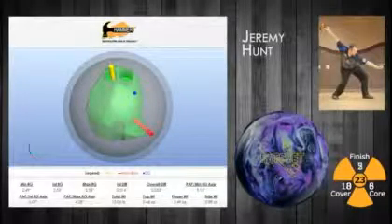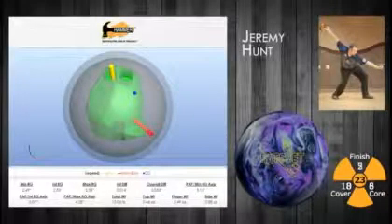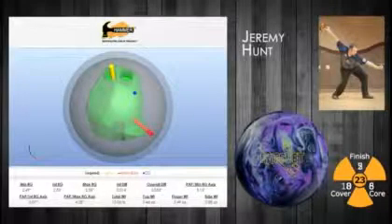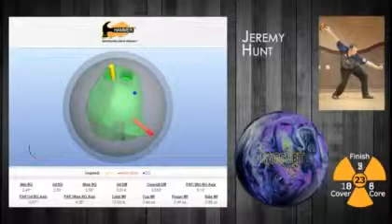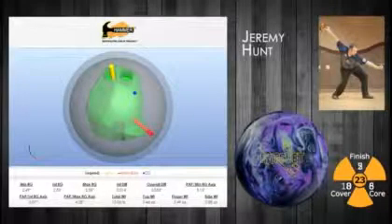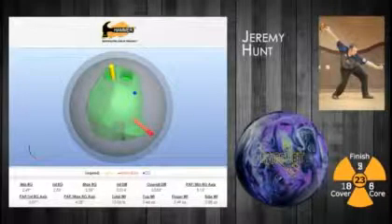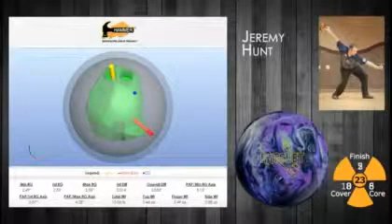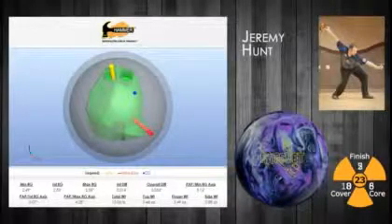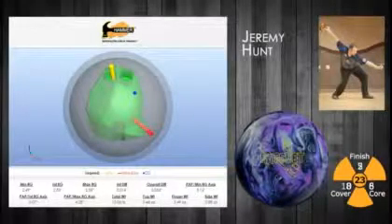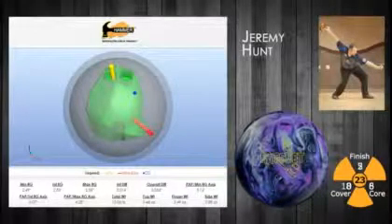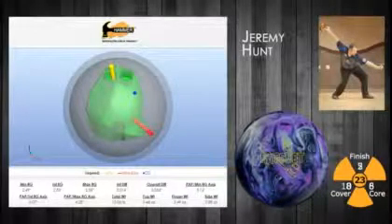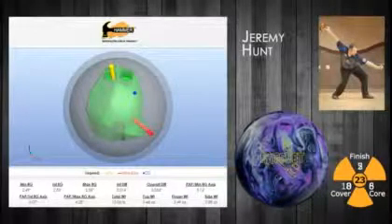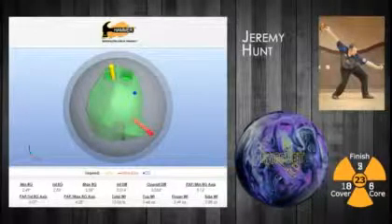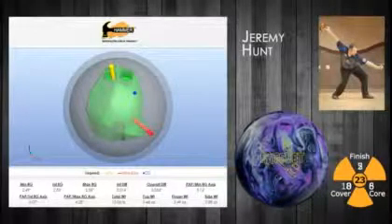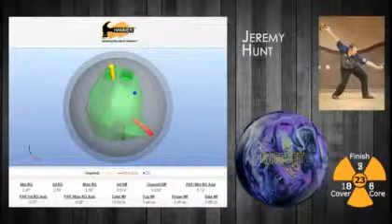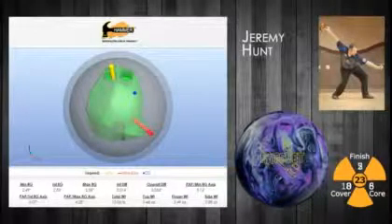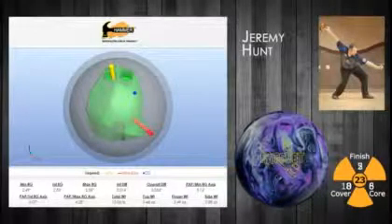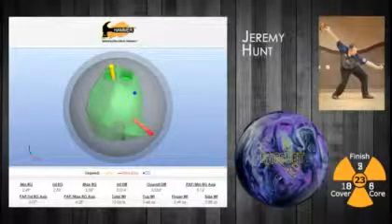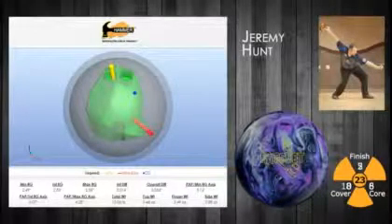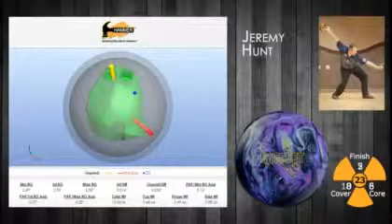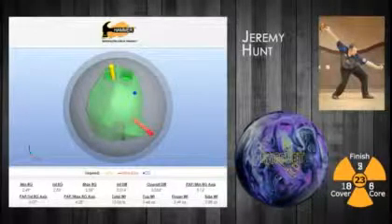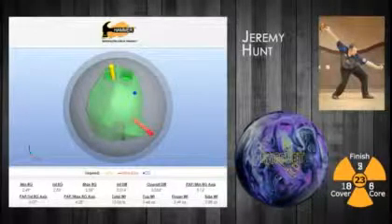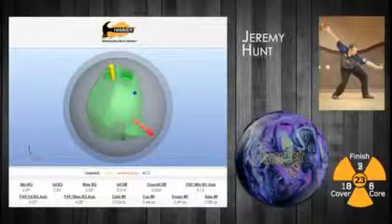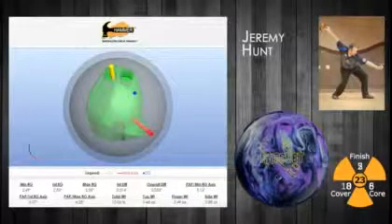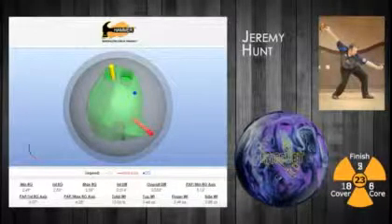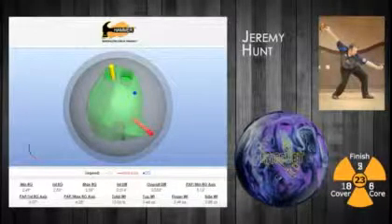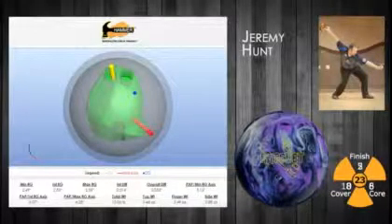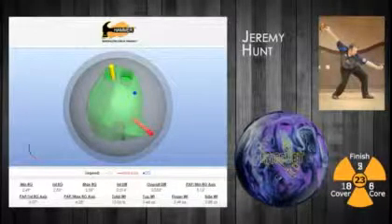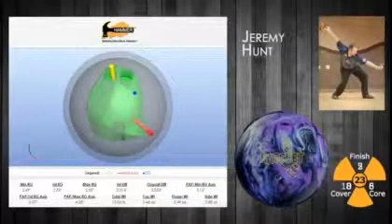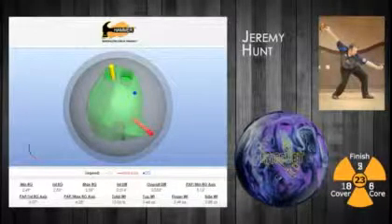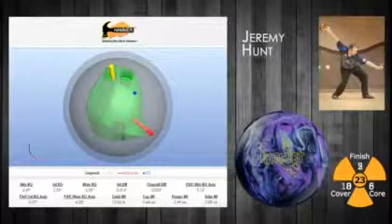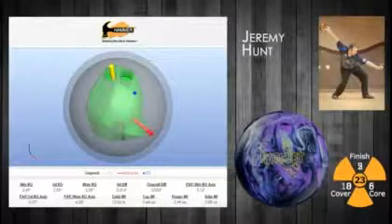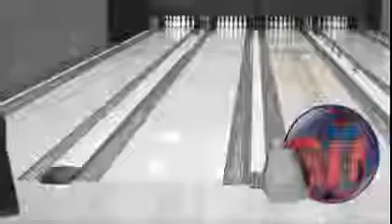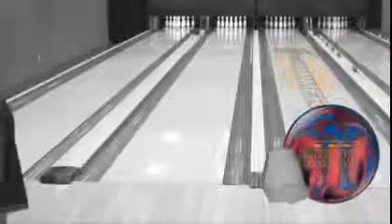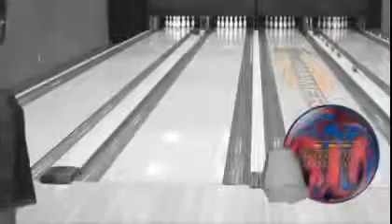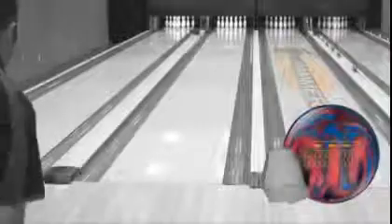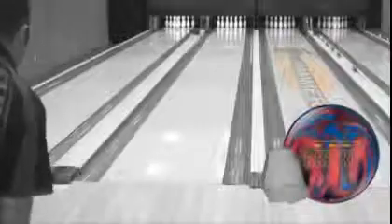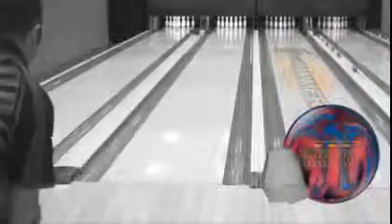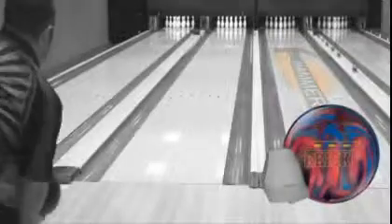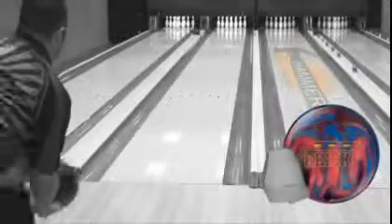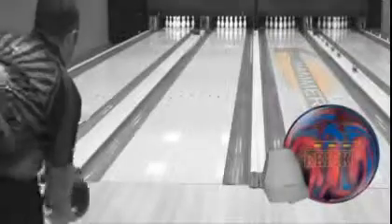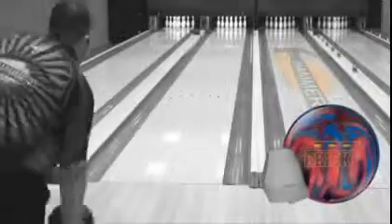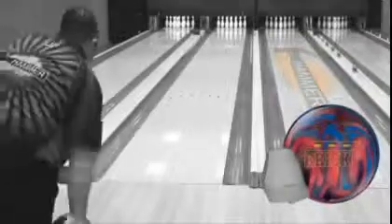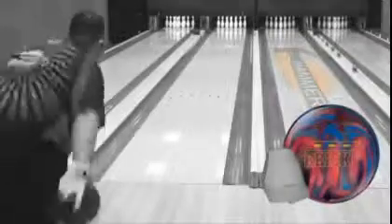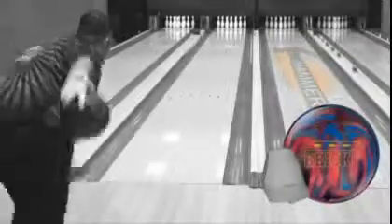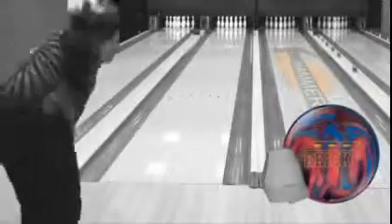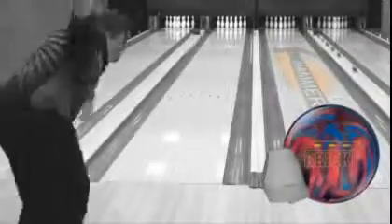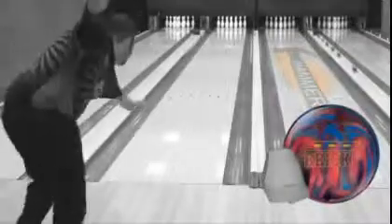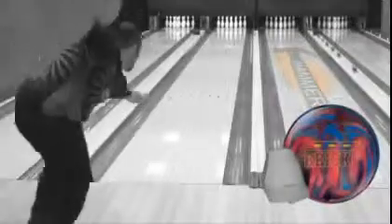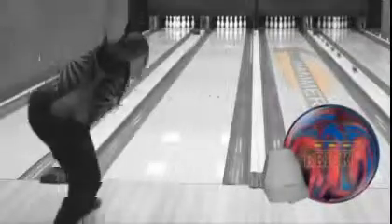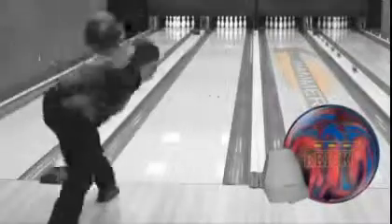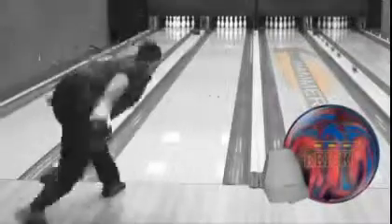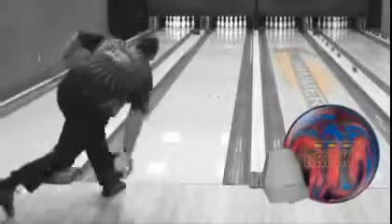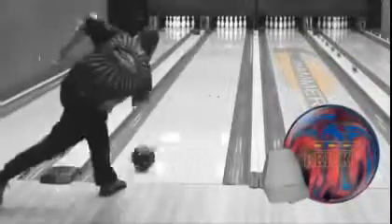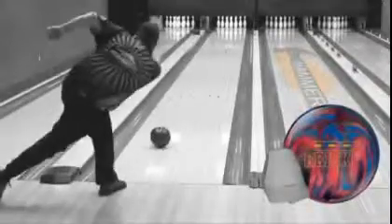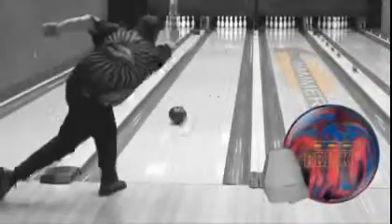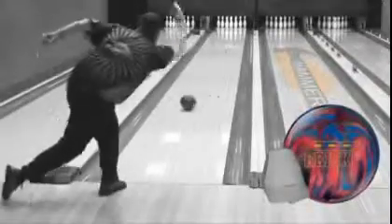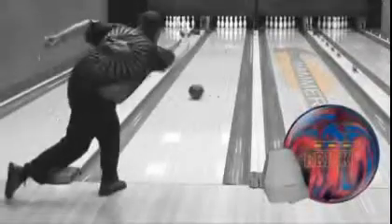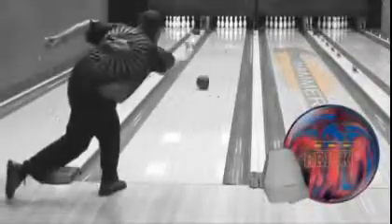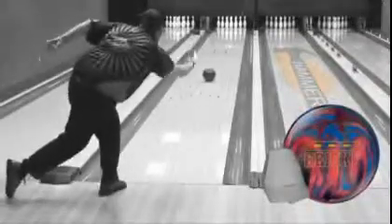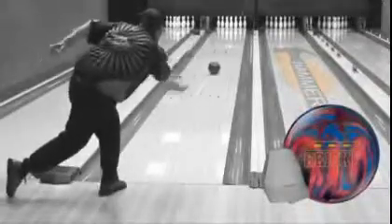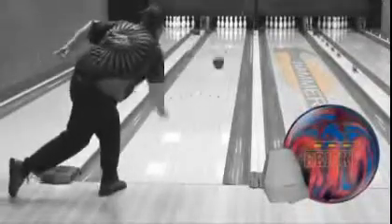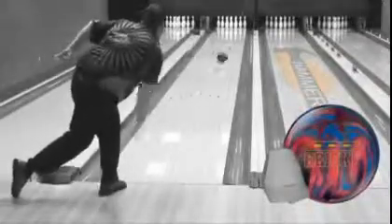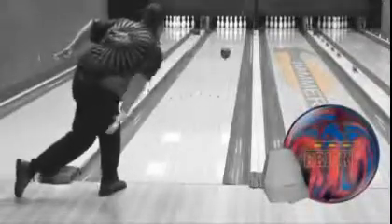Jeremy Hunt is up next. Jeremy sees a controlled arc motion with the Brick from last season.